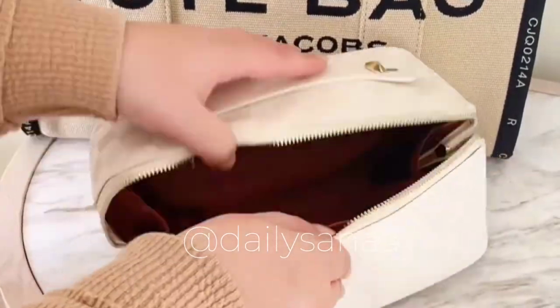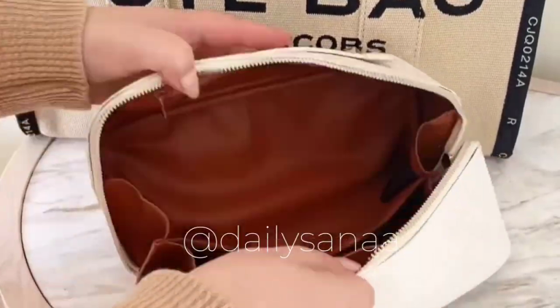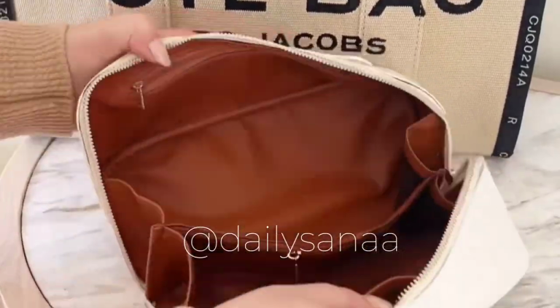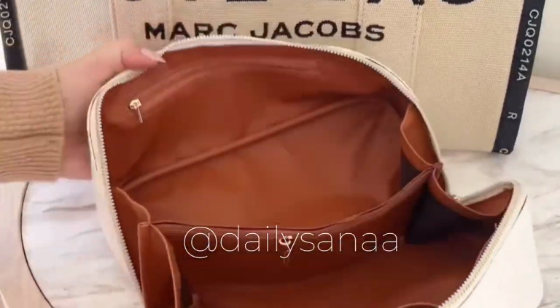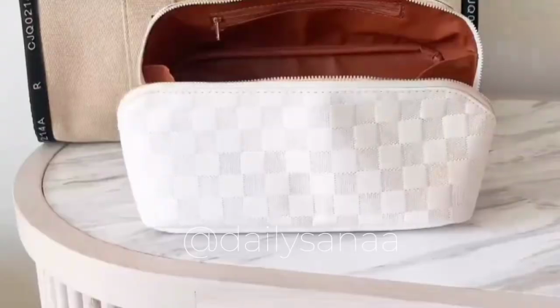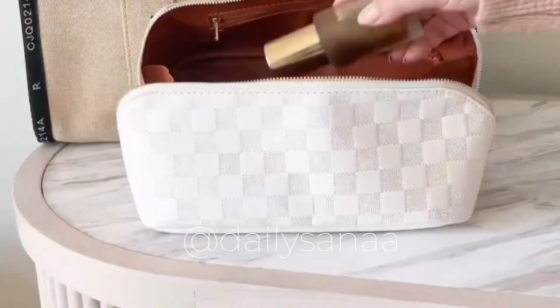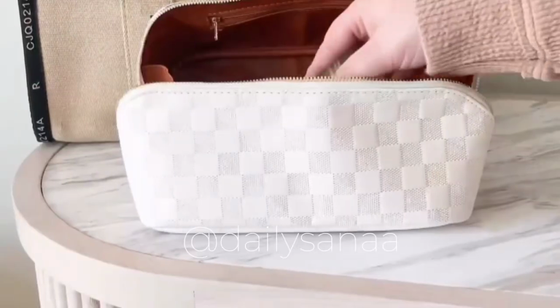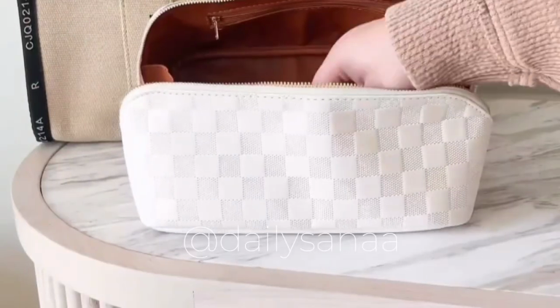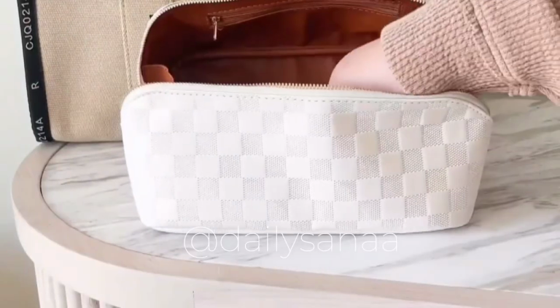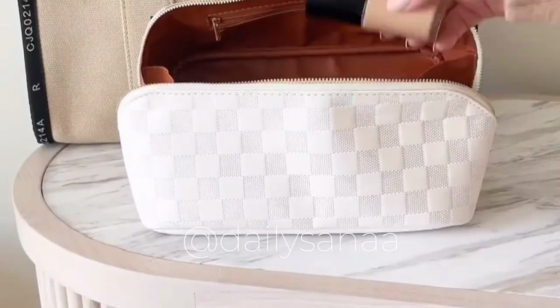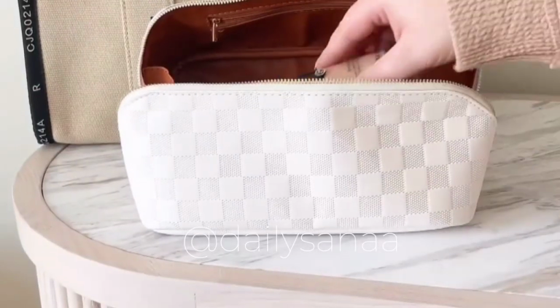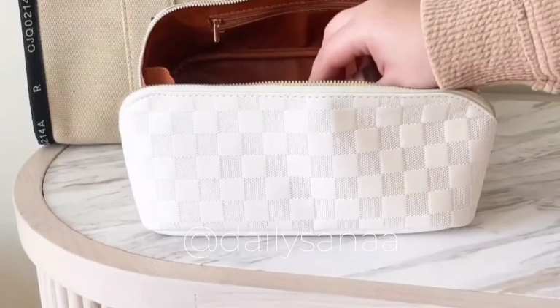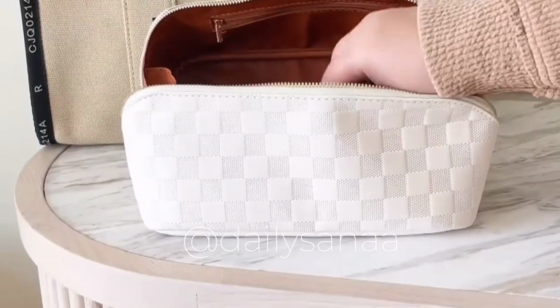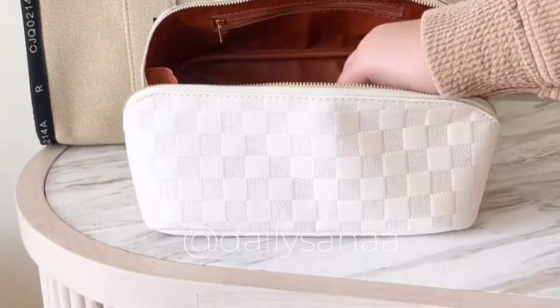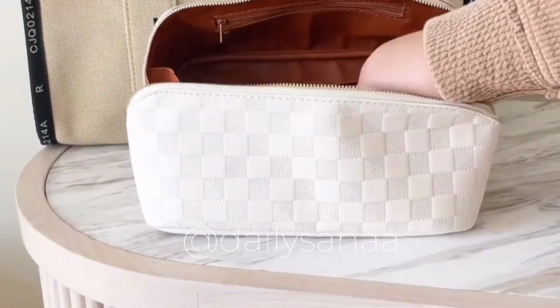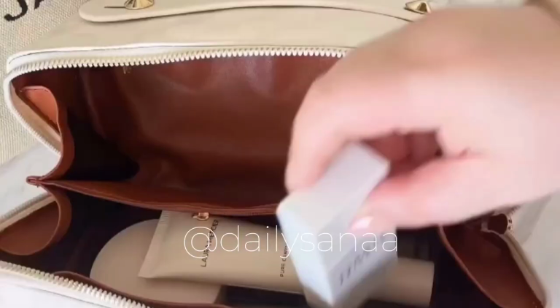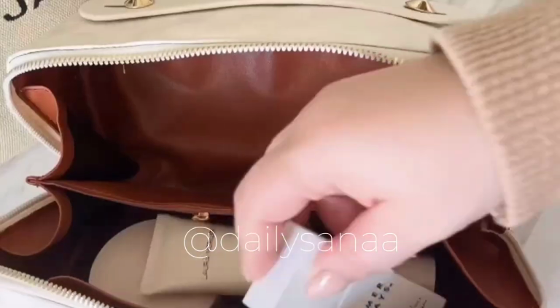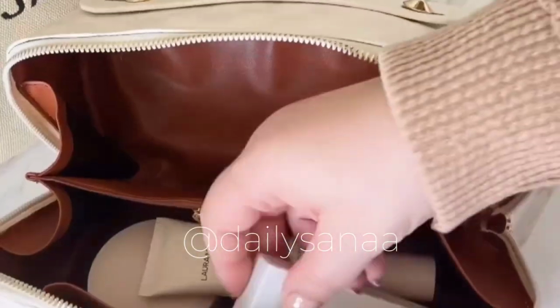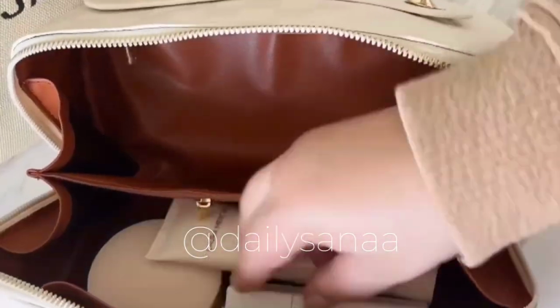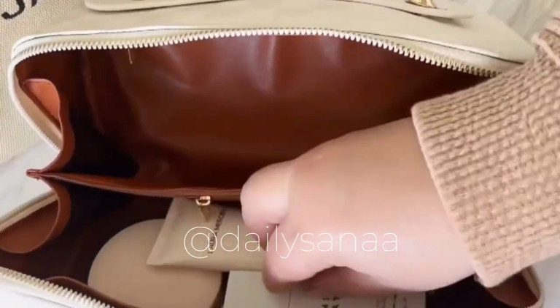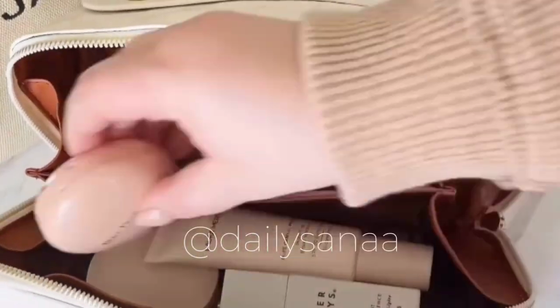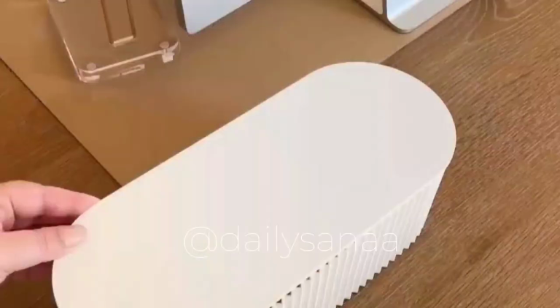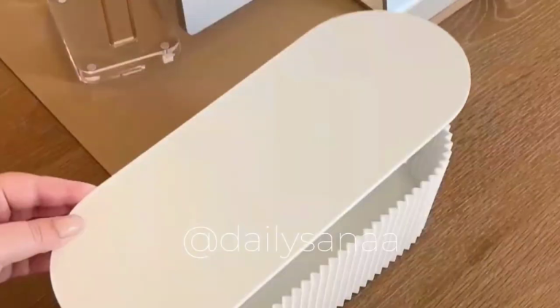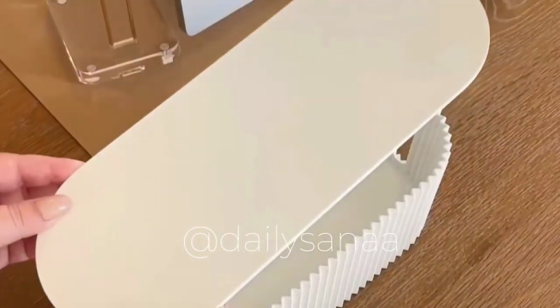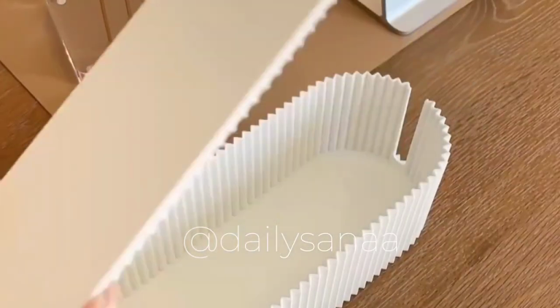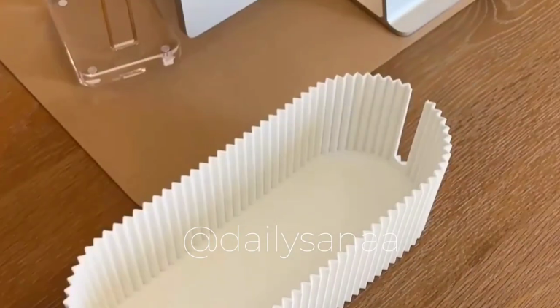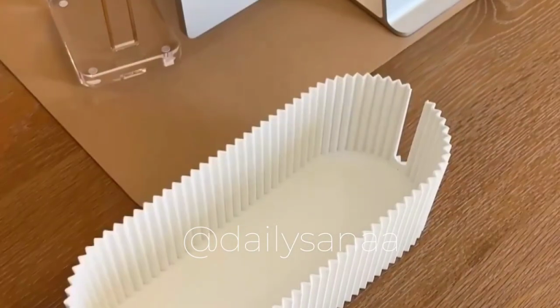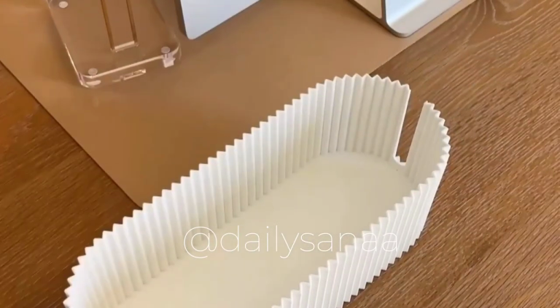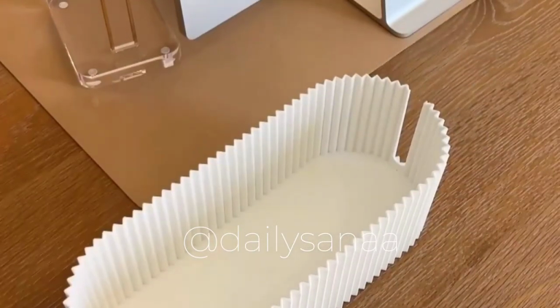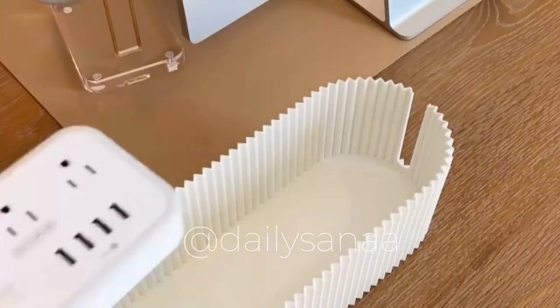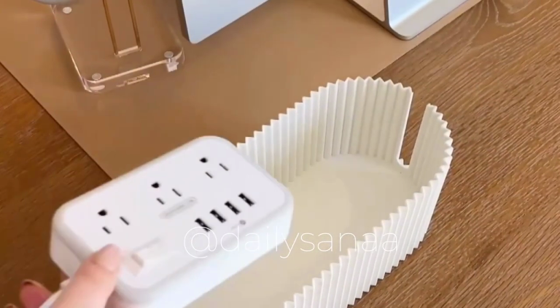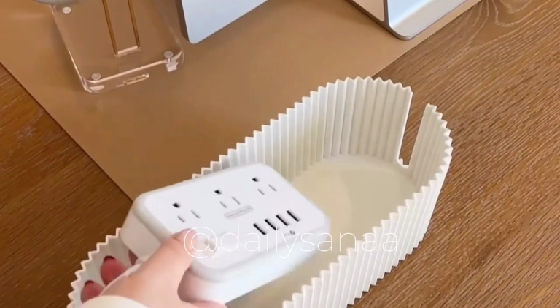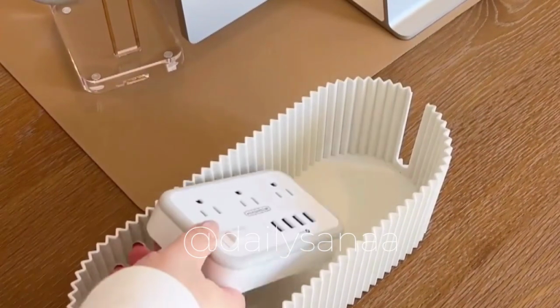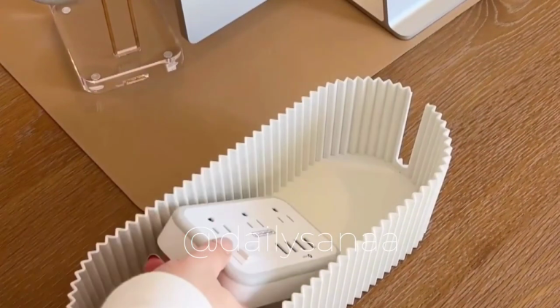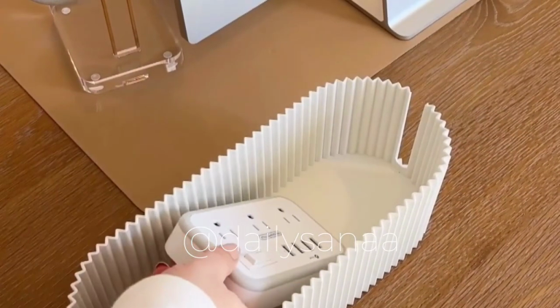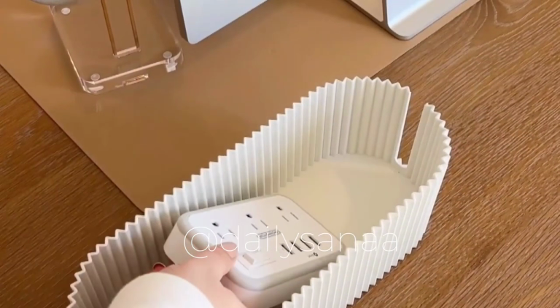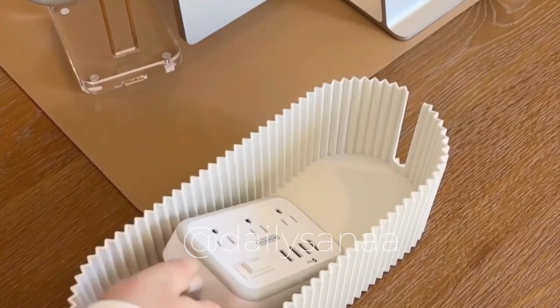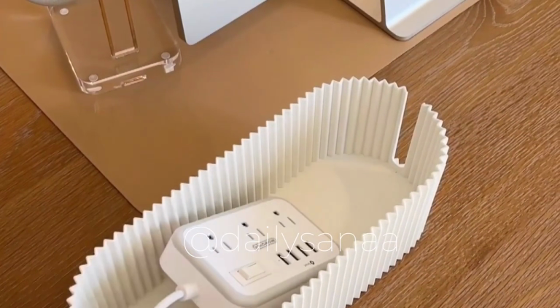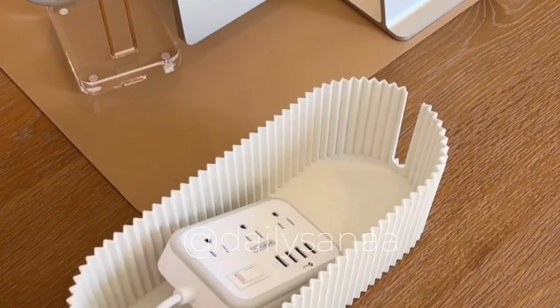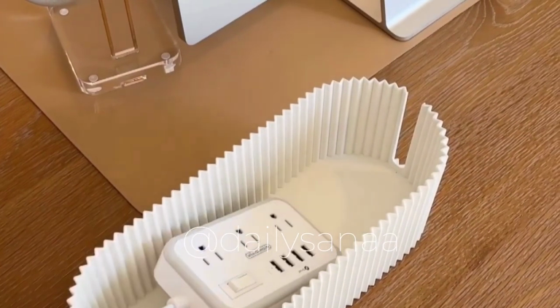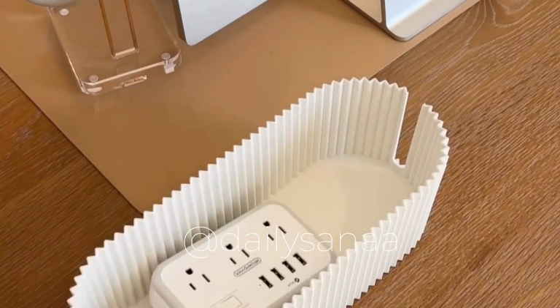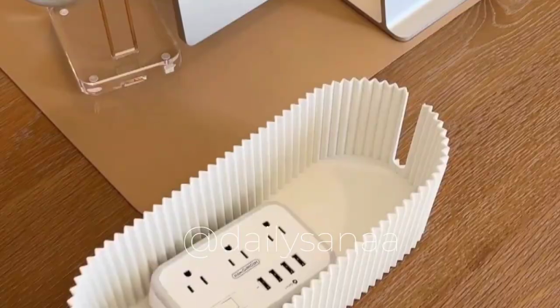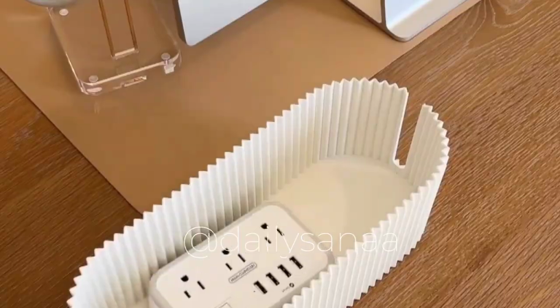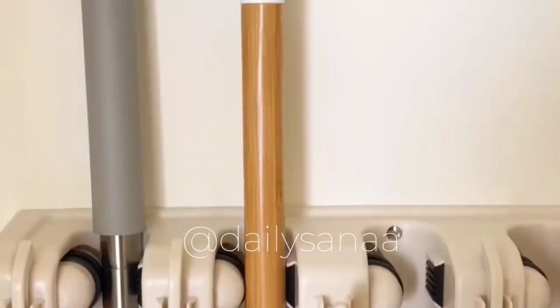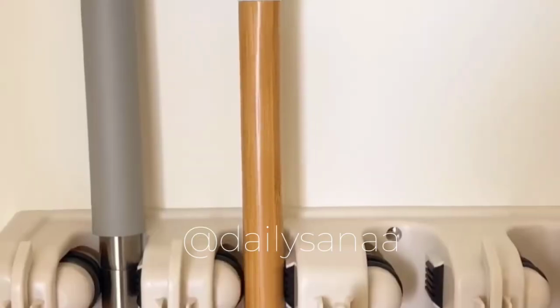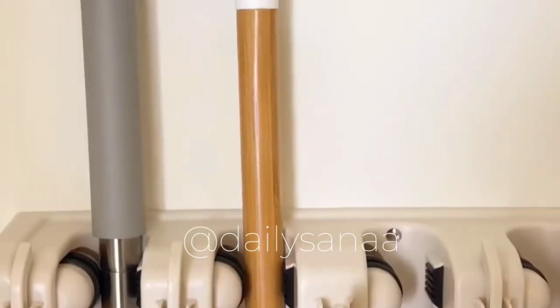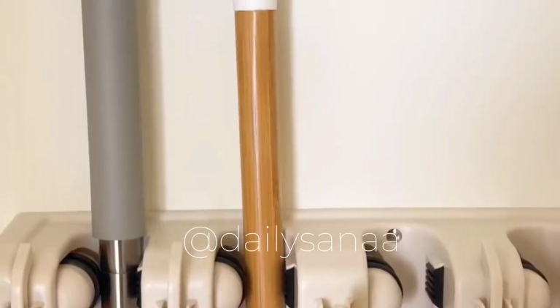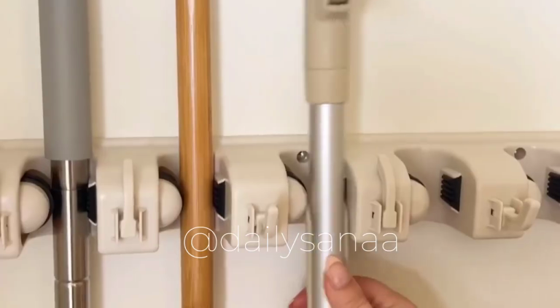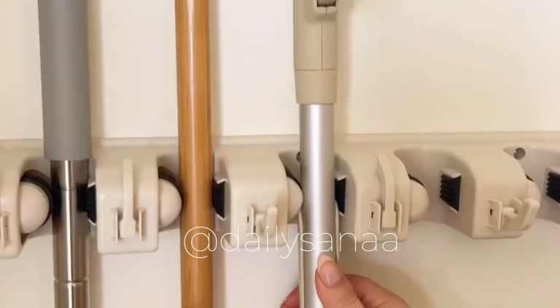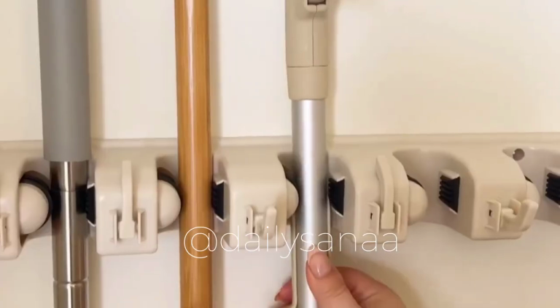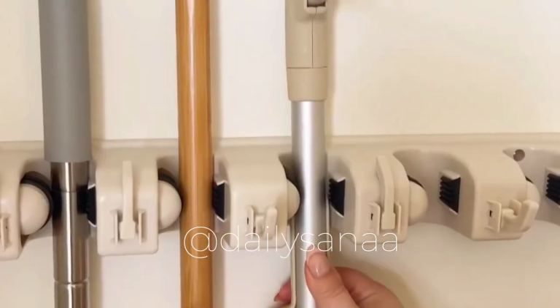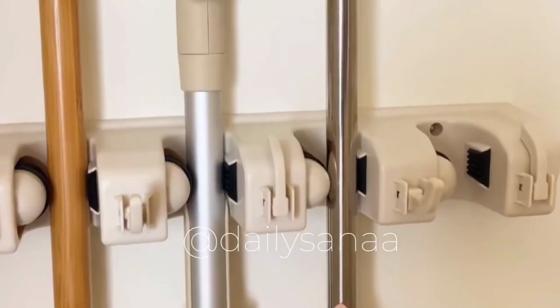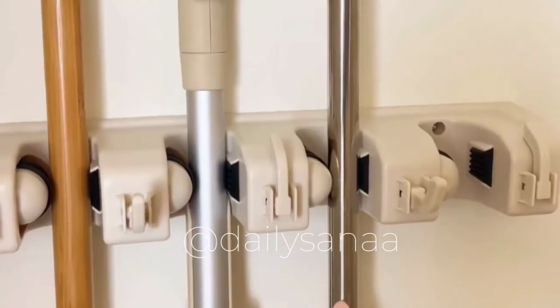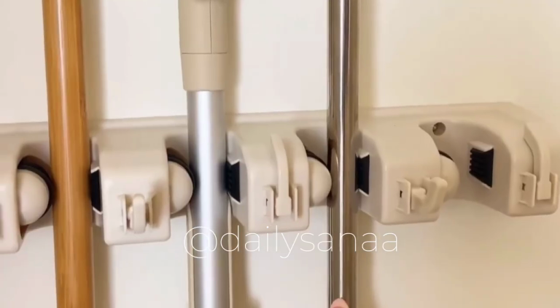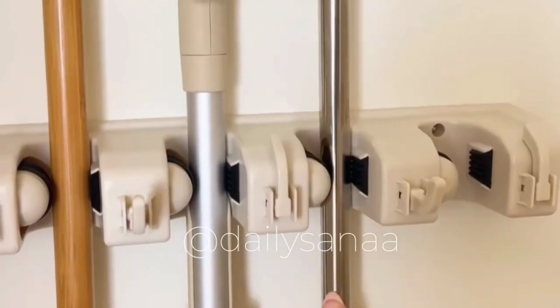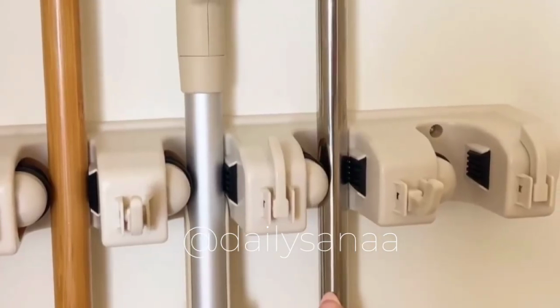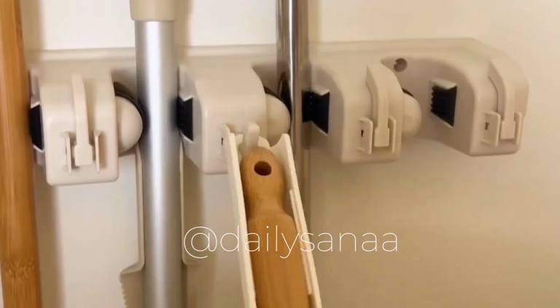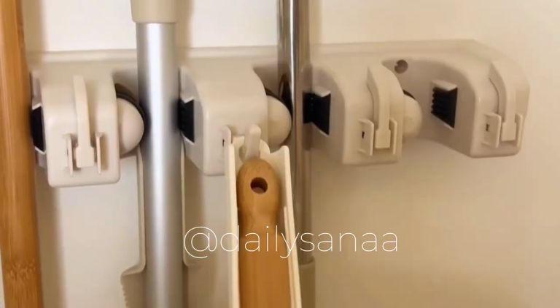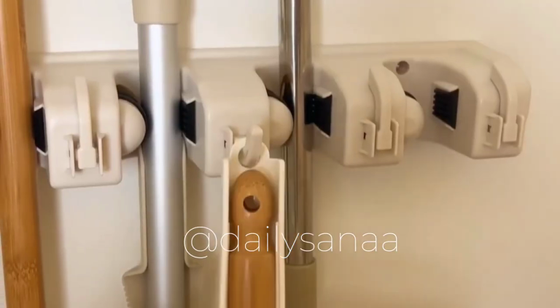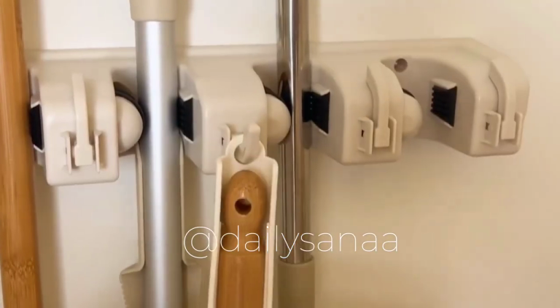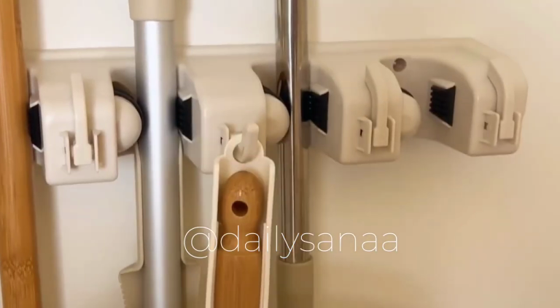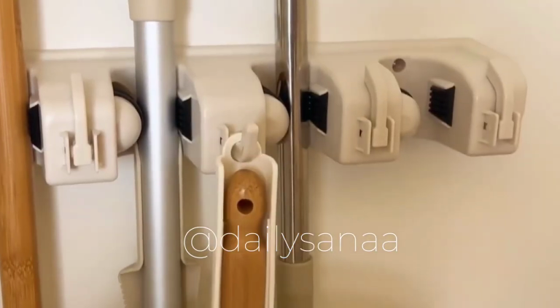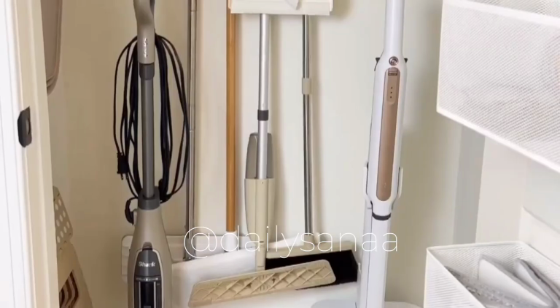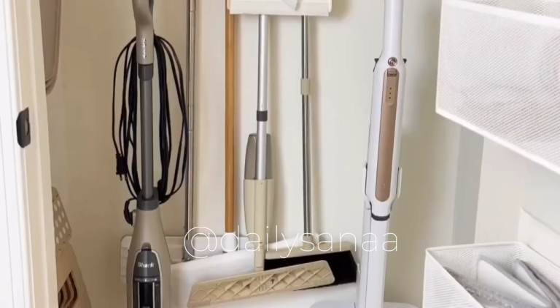This checkered makeup bag opens flat, making it really easy to see what's inside. This cable box is a decorative way to hide all of your cords. Lastly, this is an organizer for all of your brooms and mops.